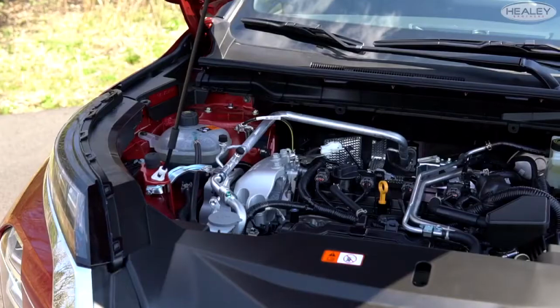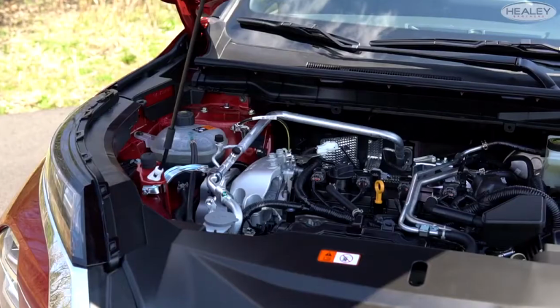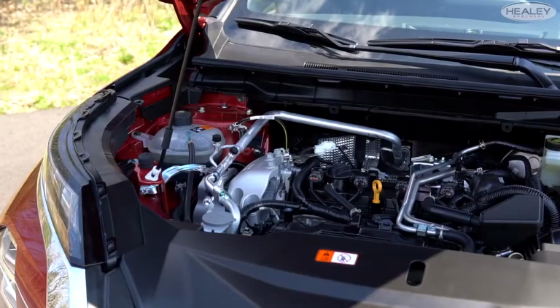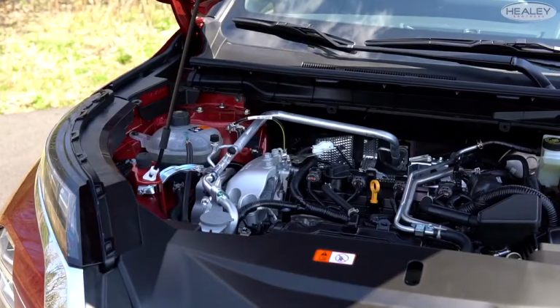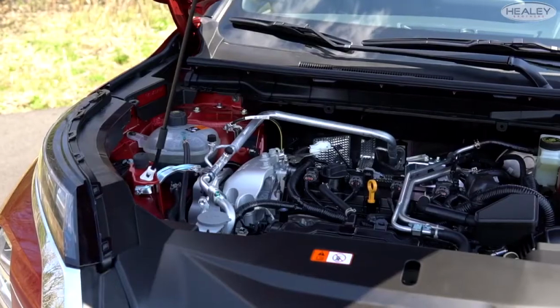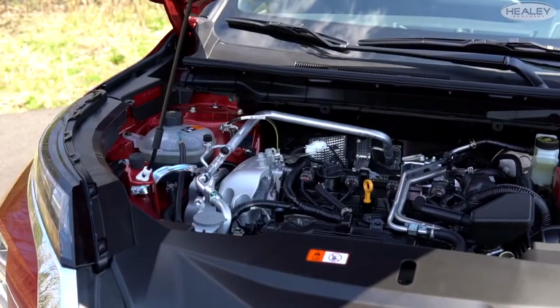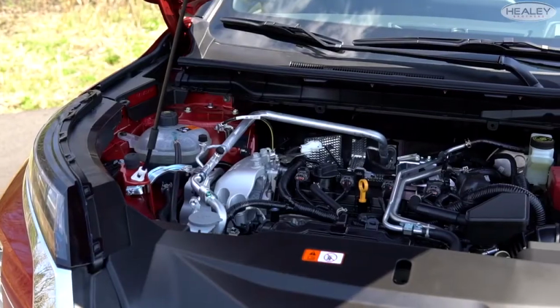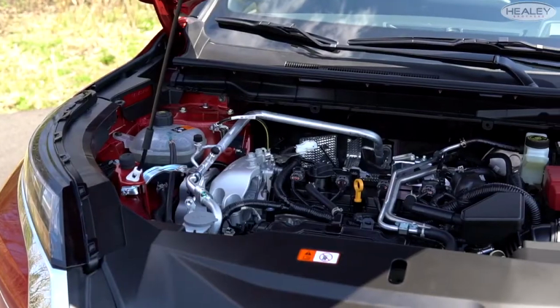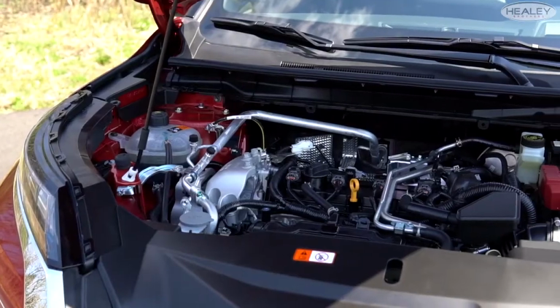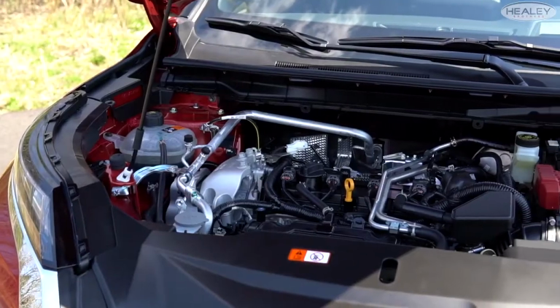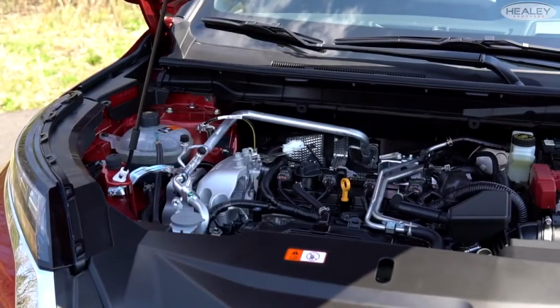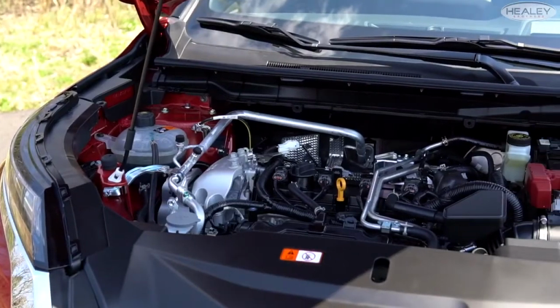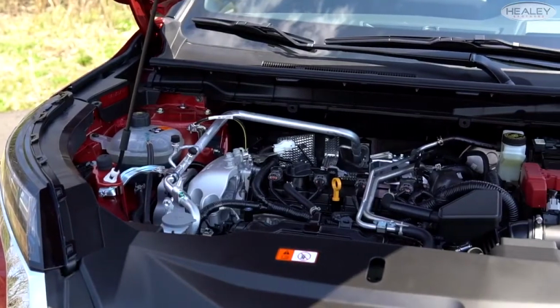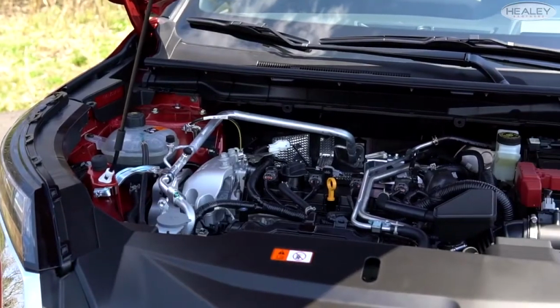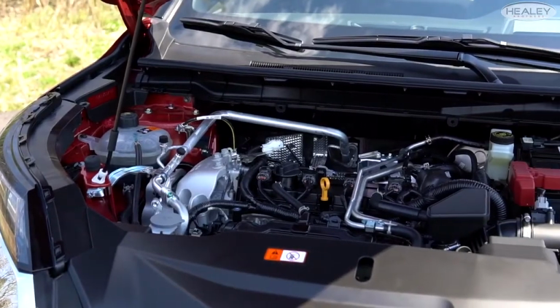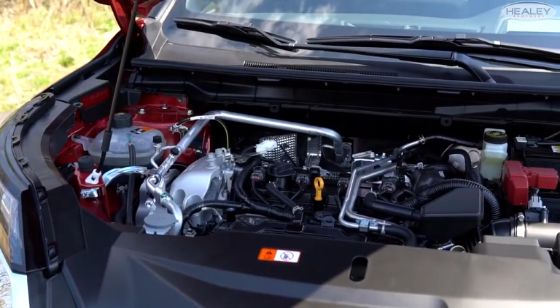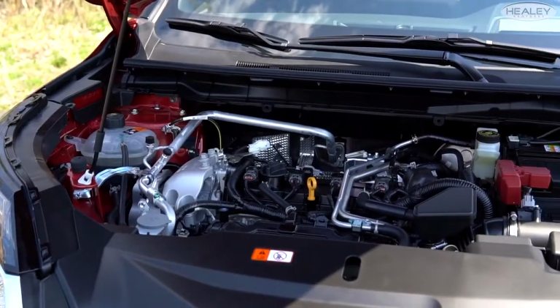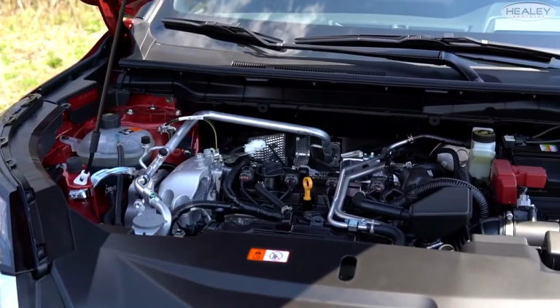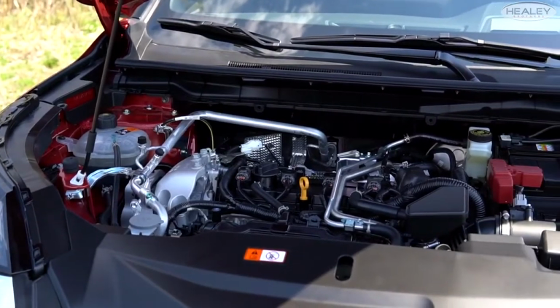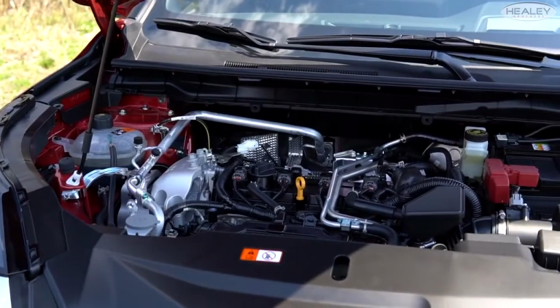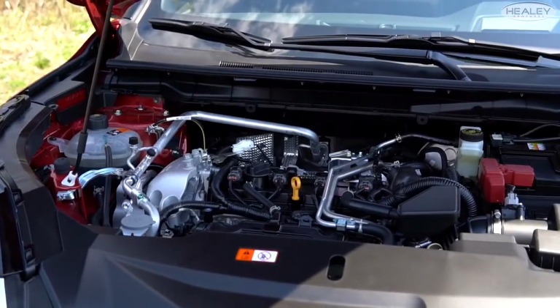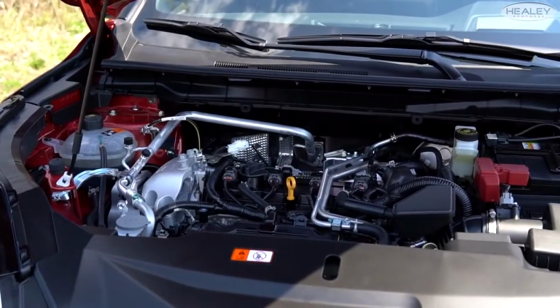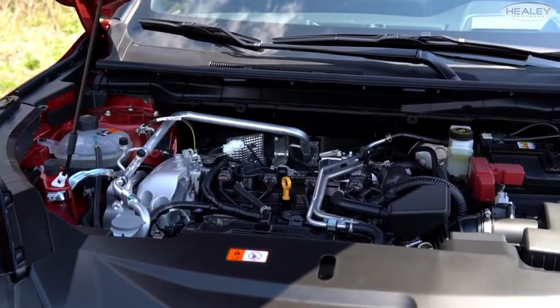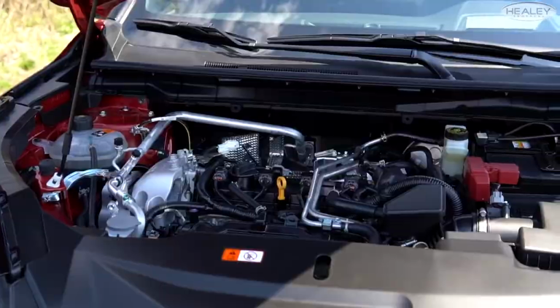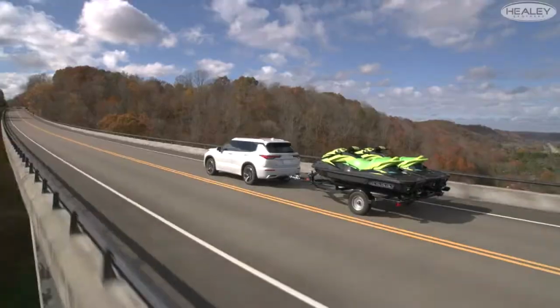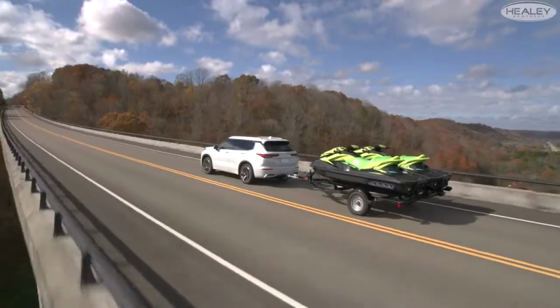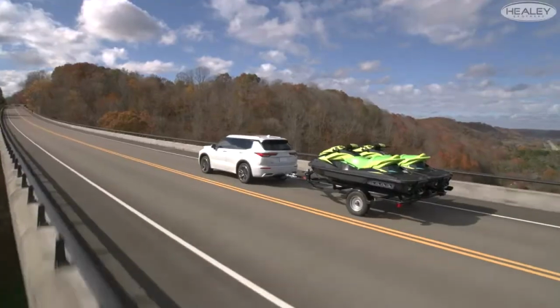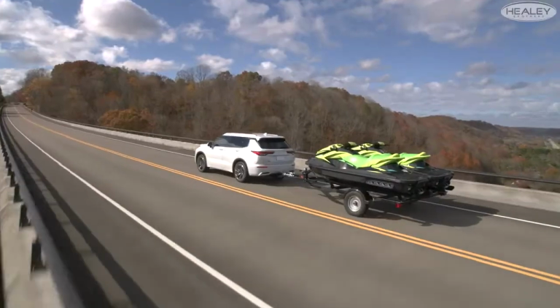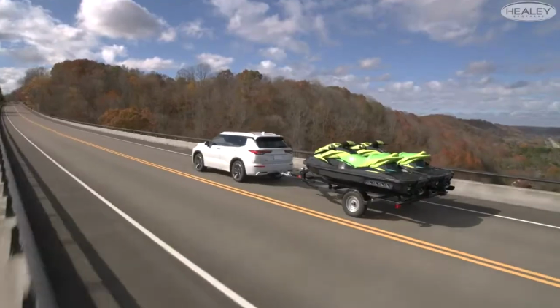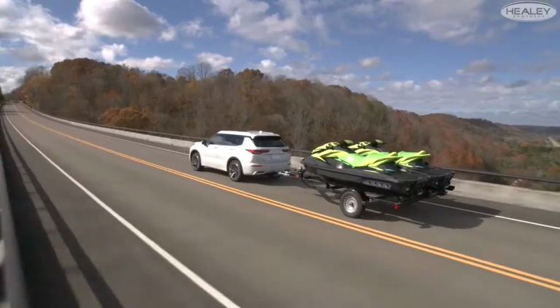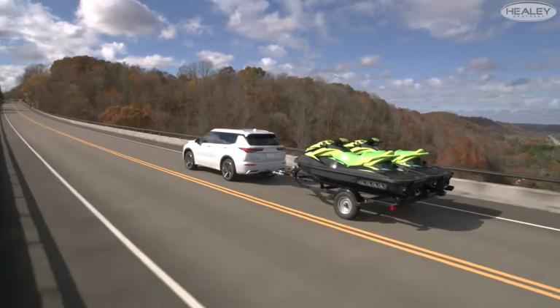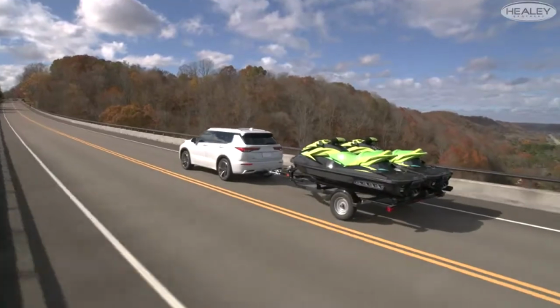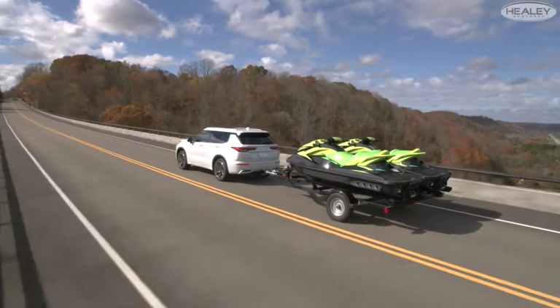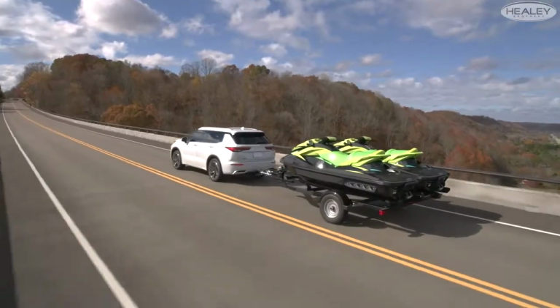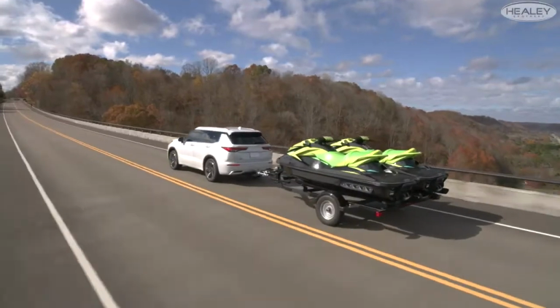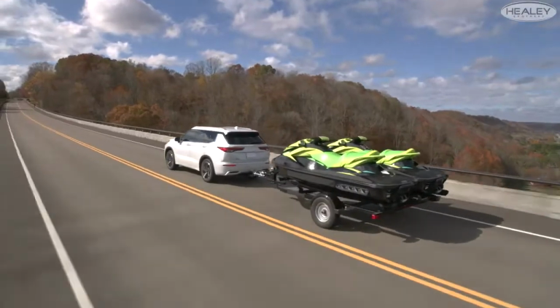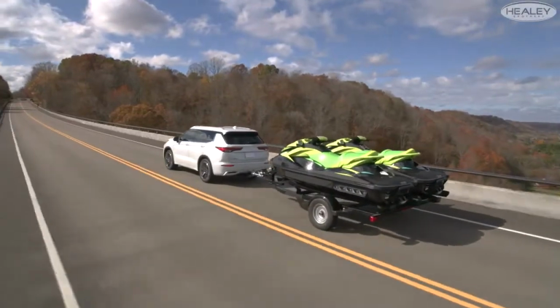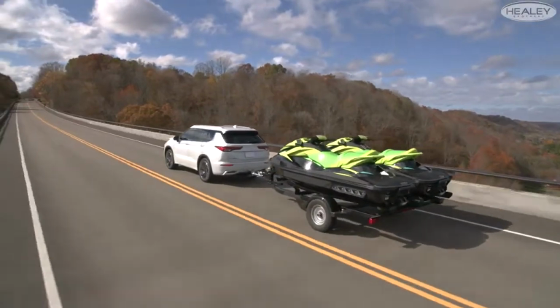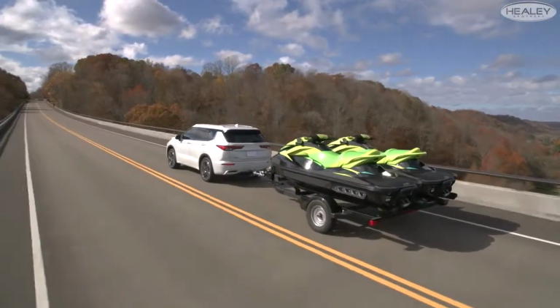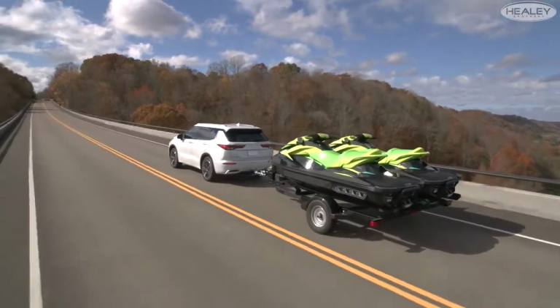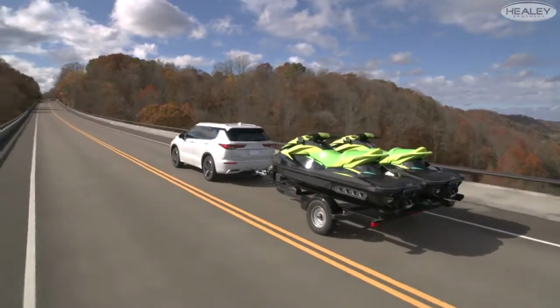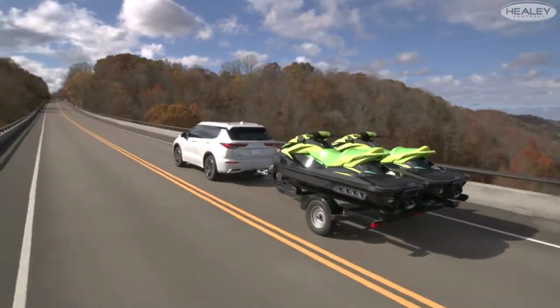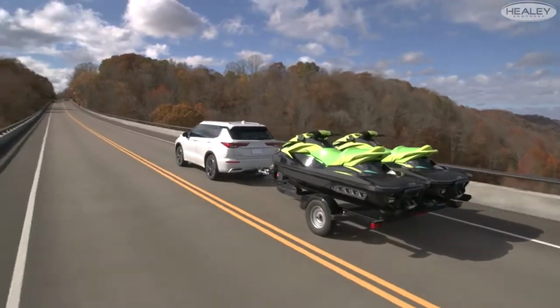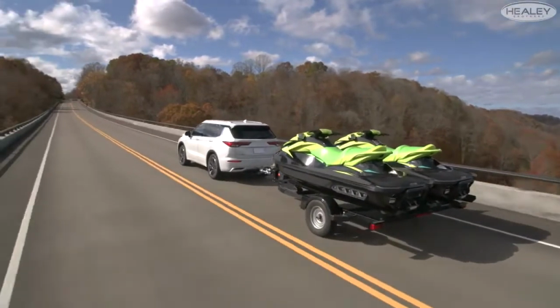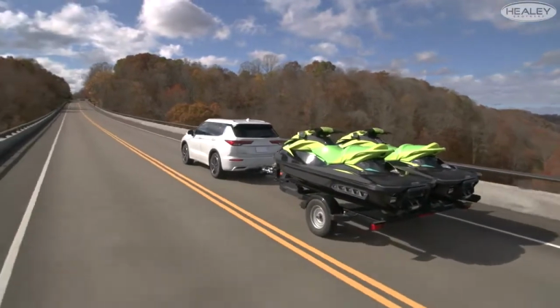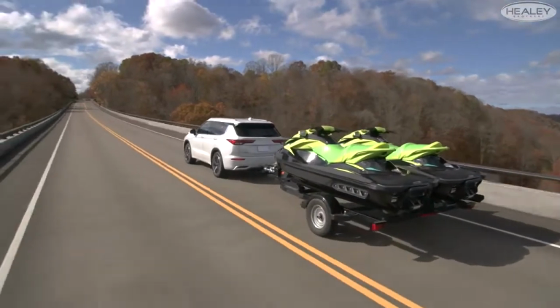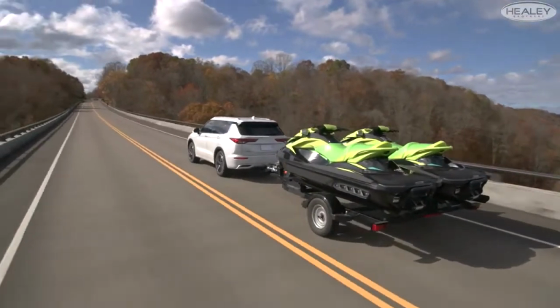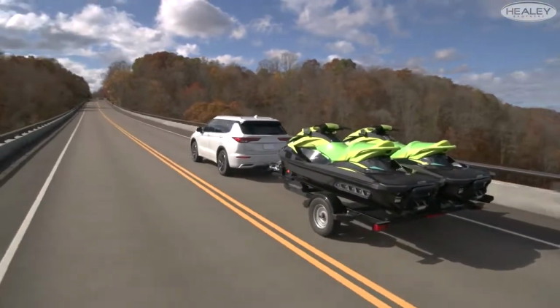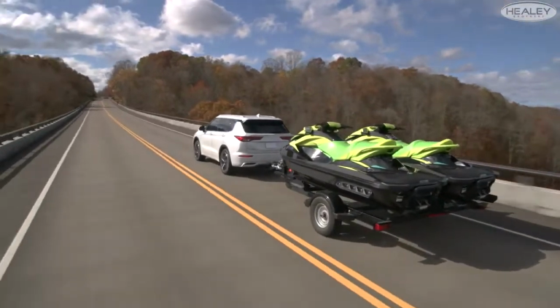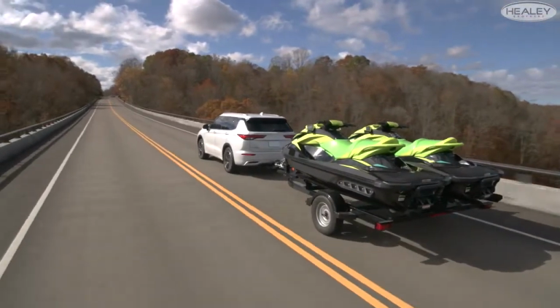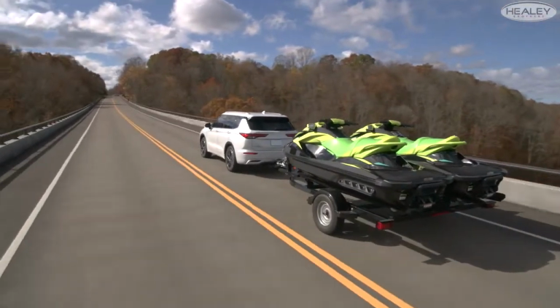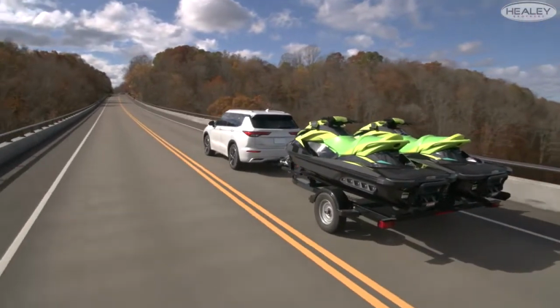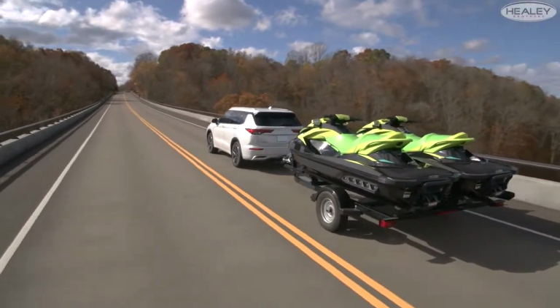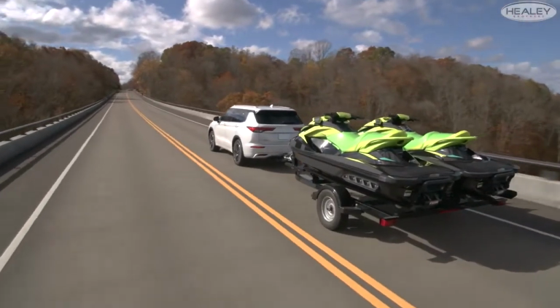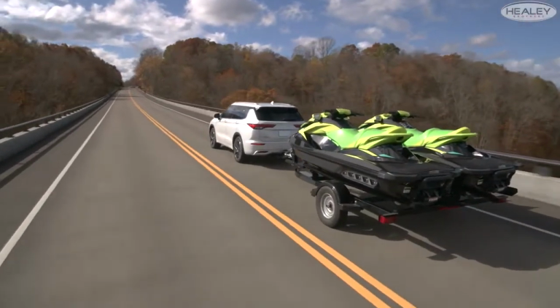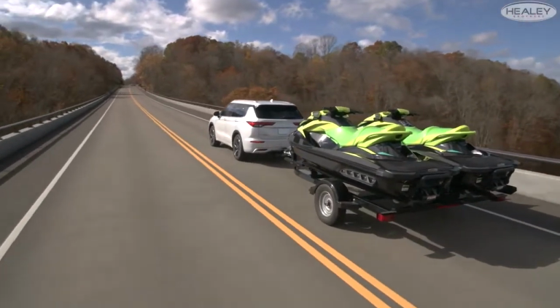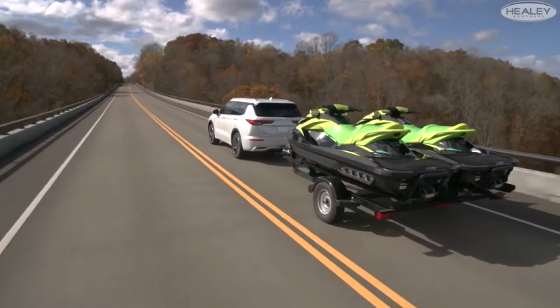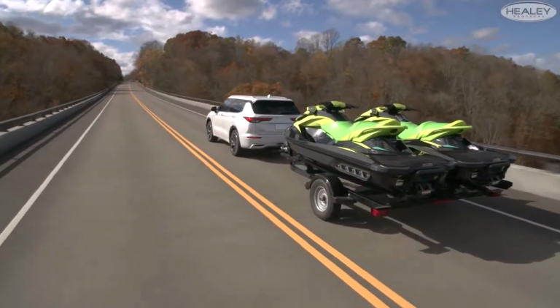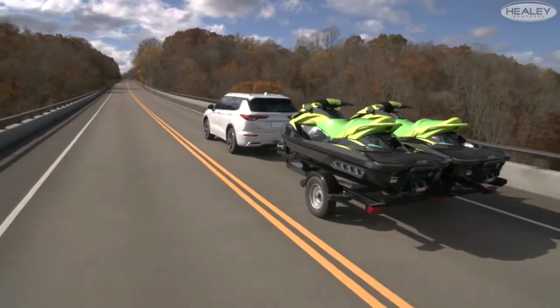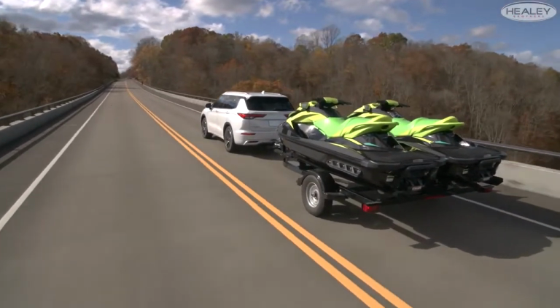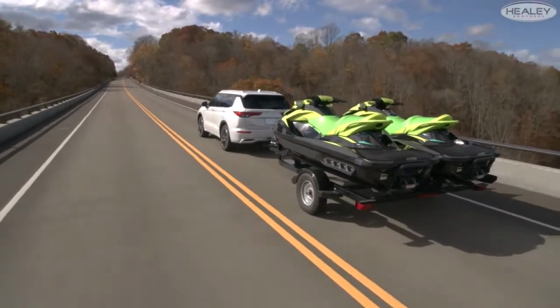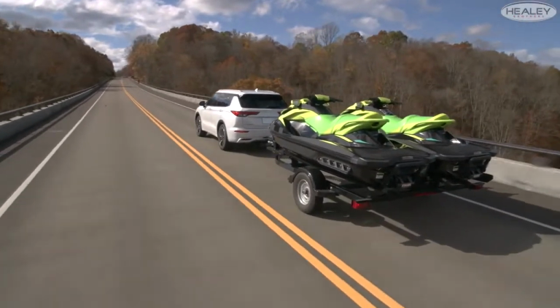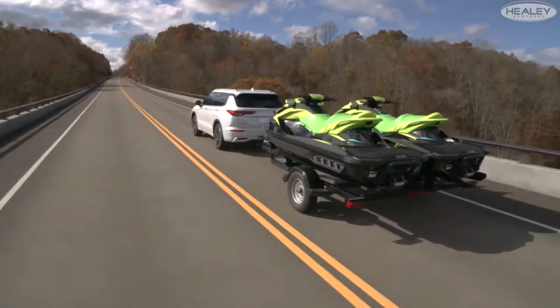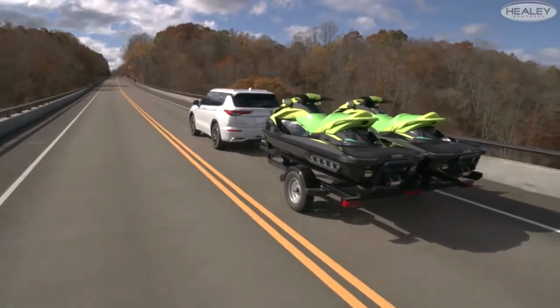It comes equipped with a 2.5-liter engine and a standard towing capacity of 2,000 pounds, making it easy to take your life on the go.